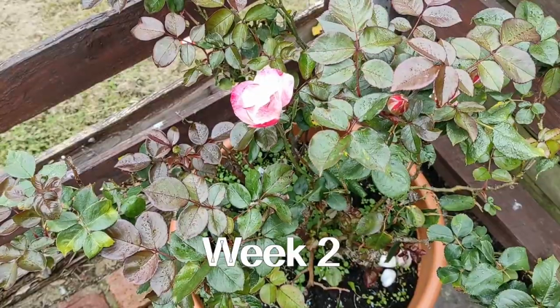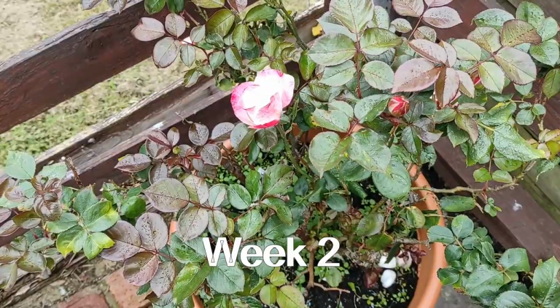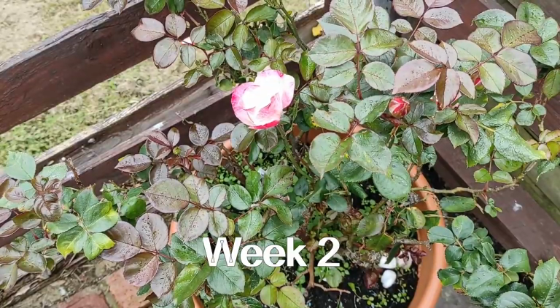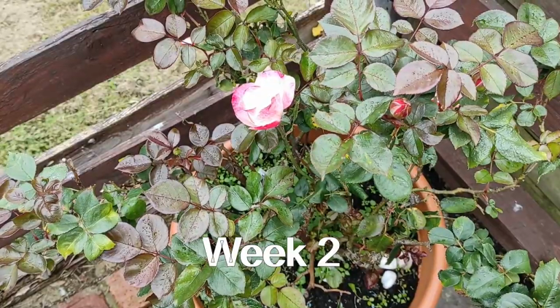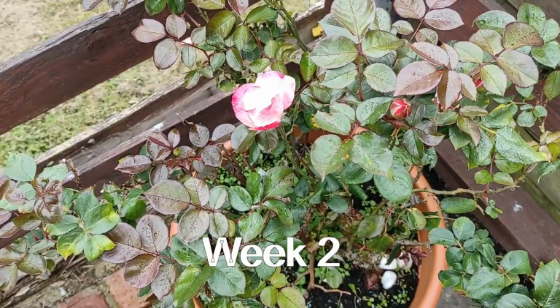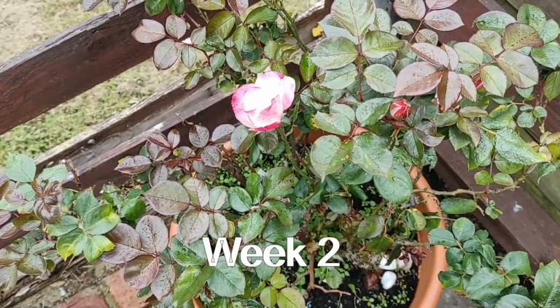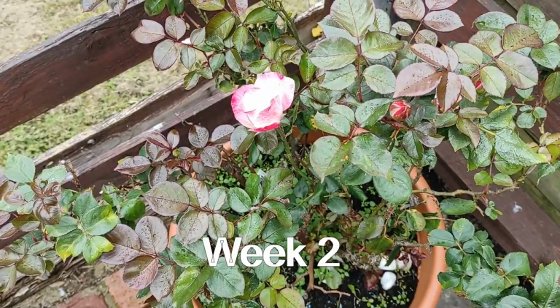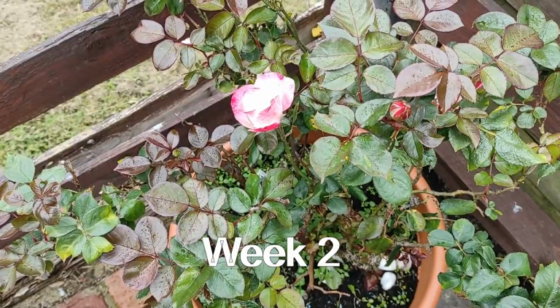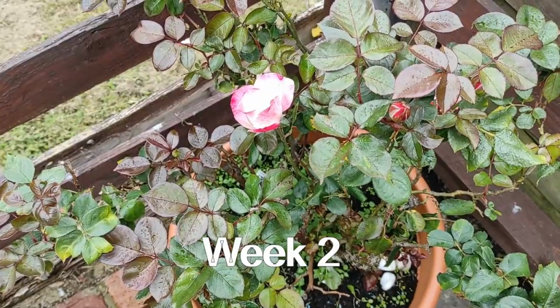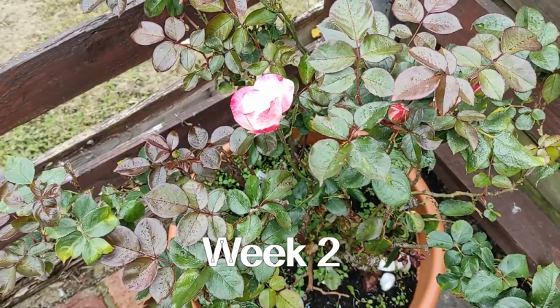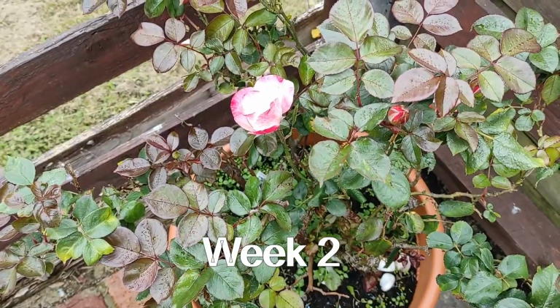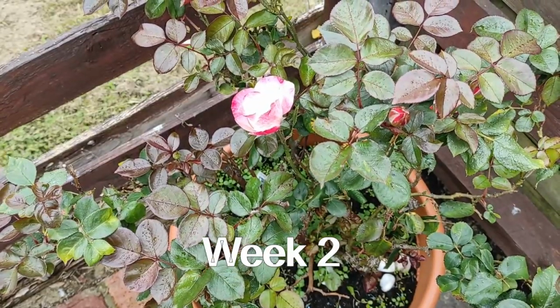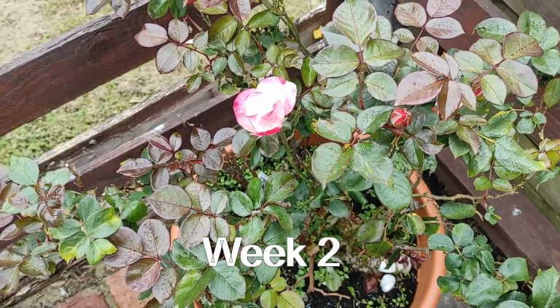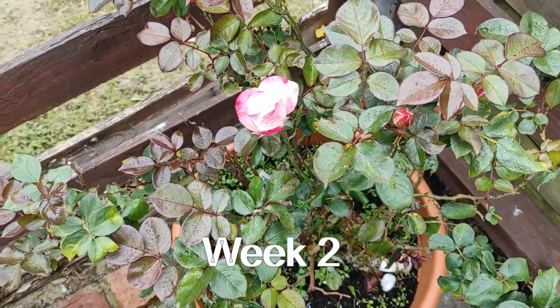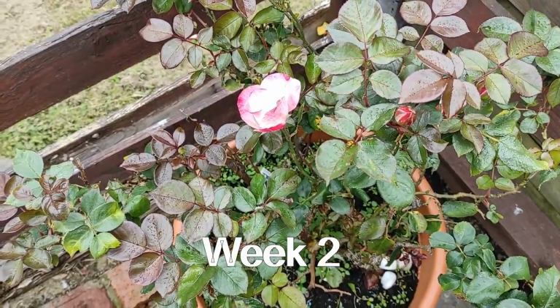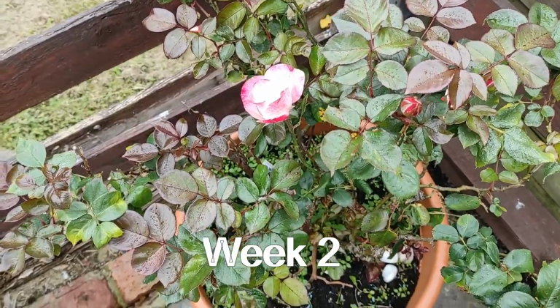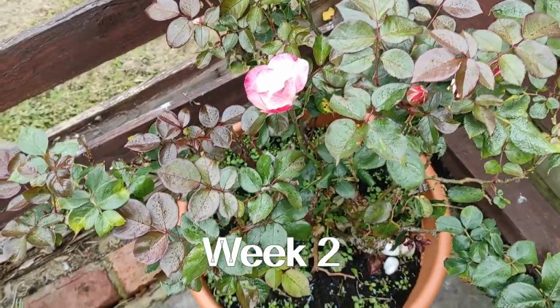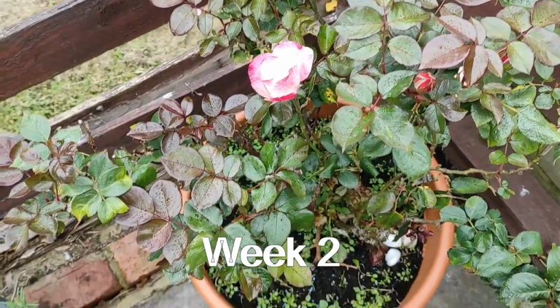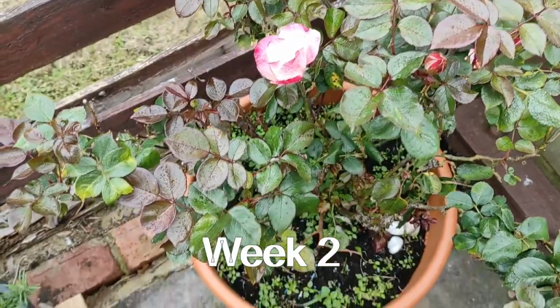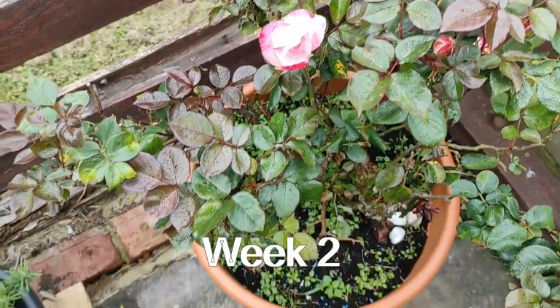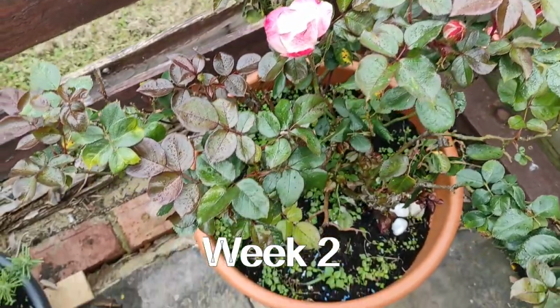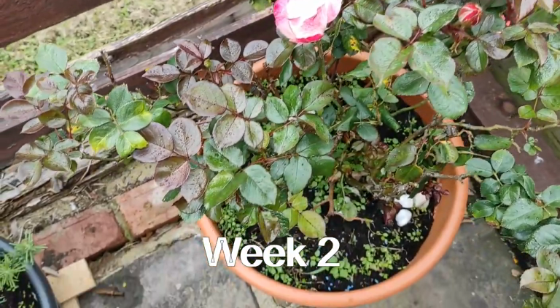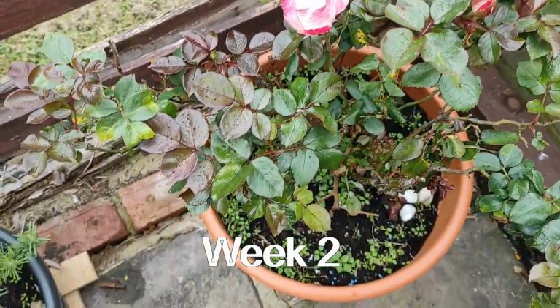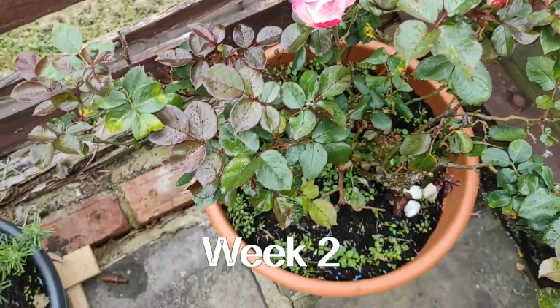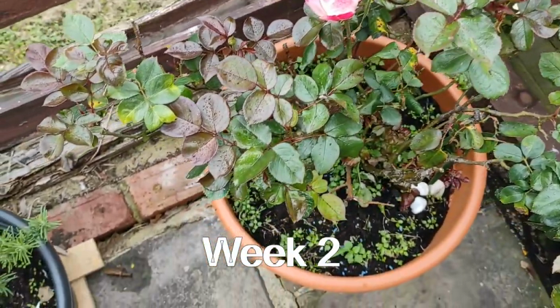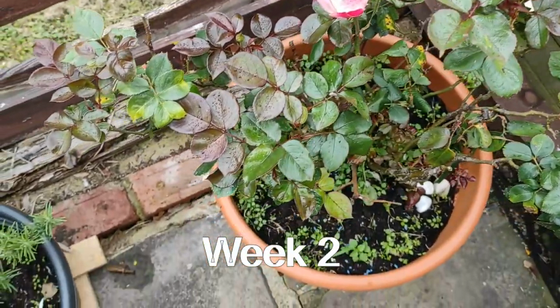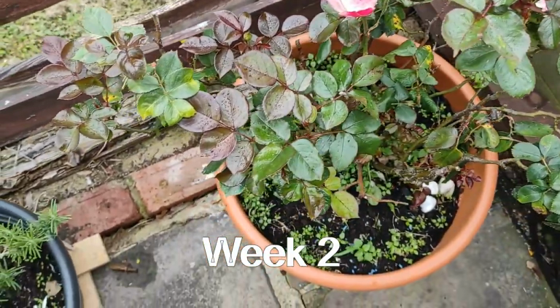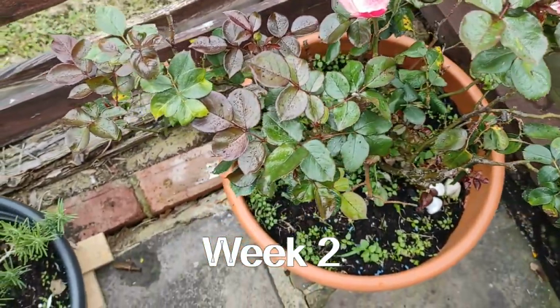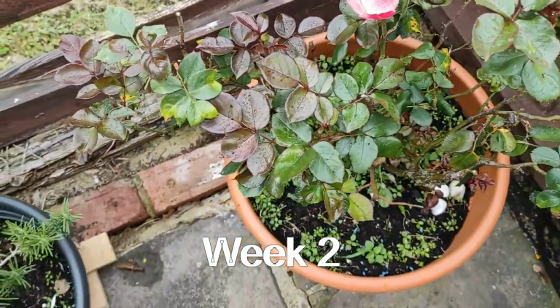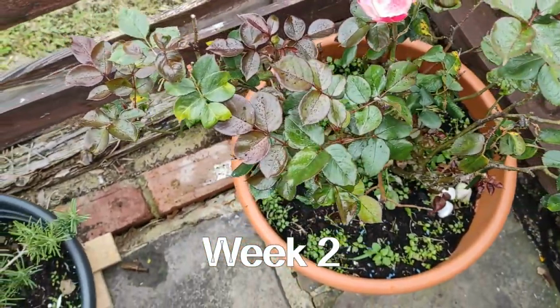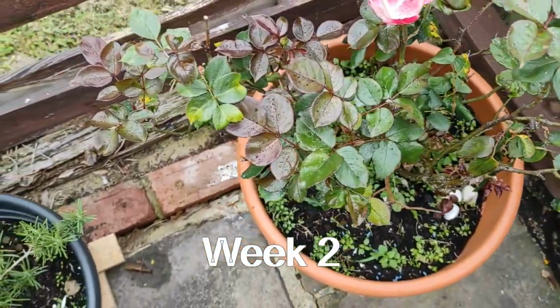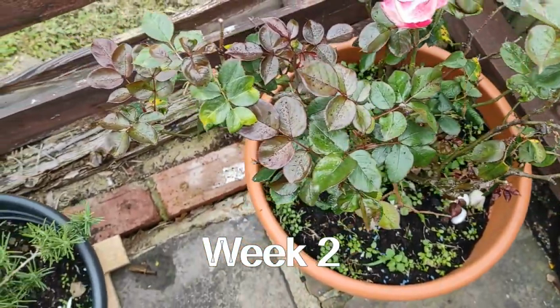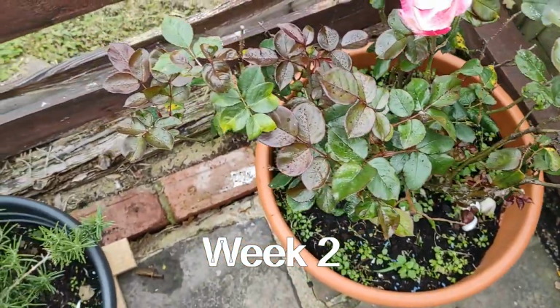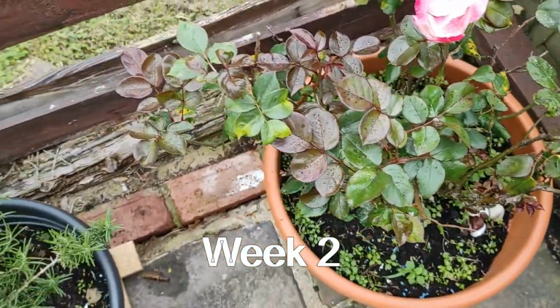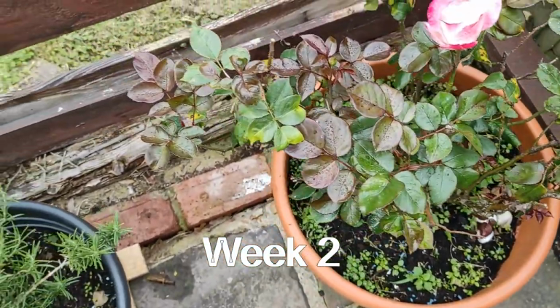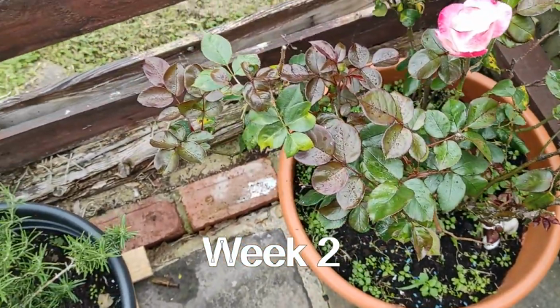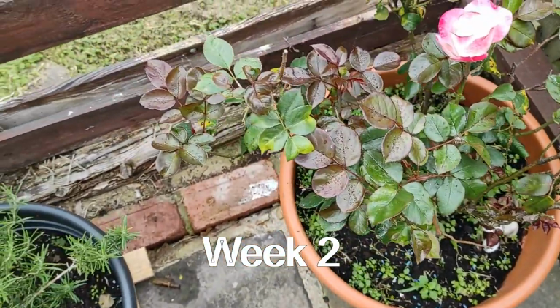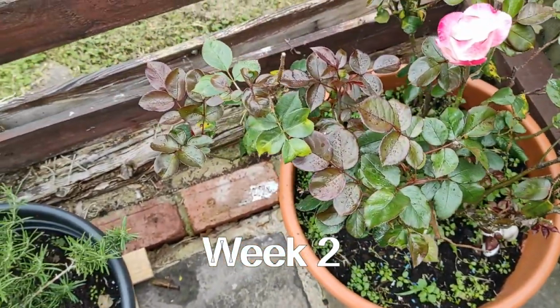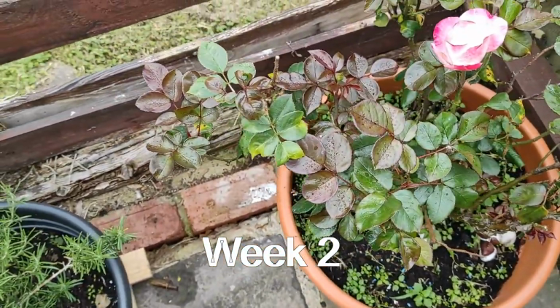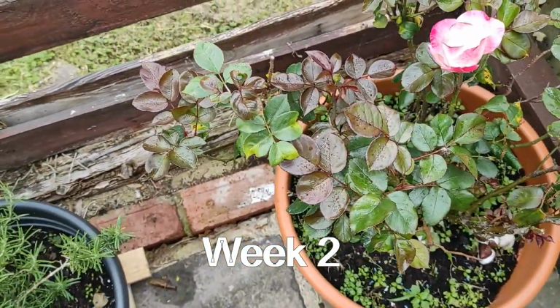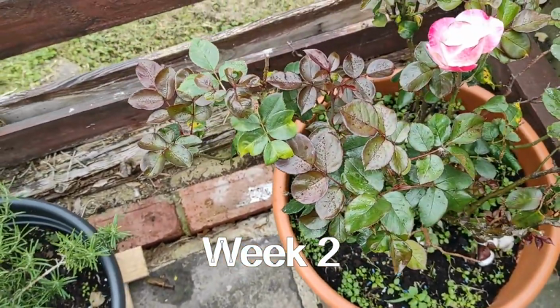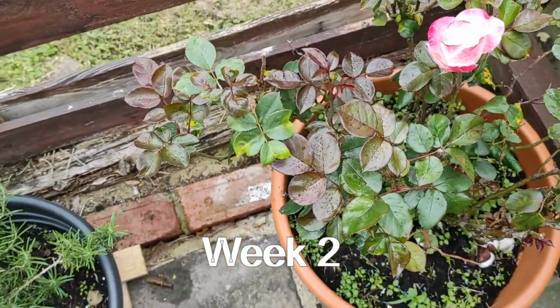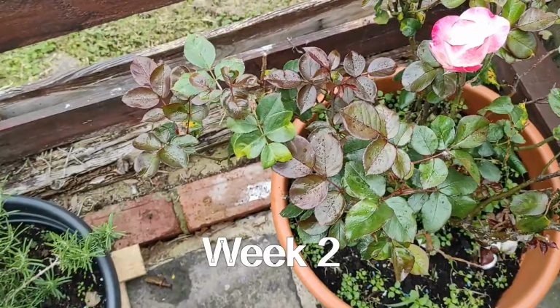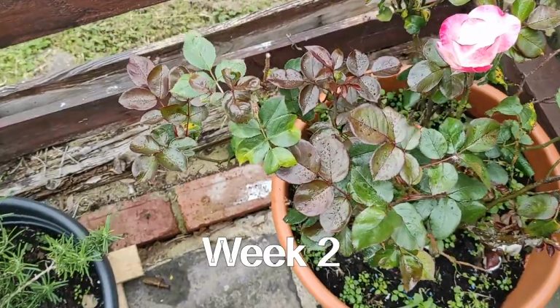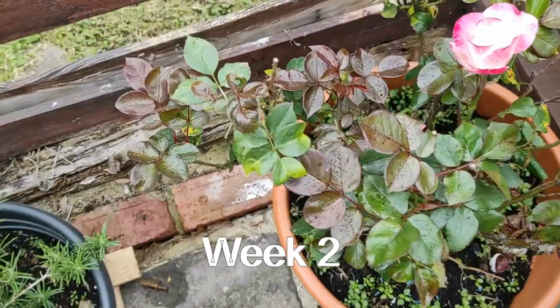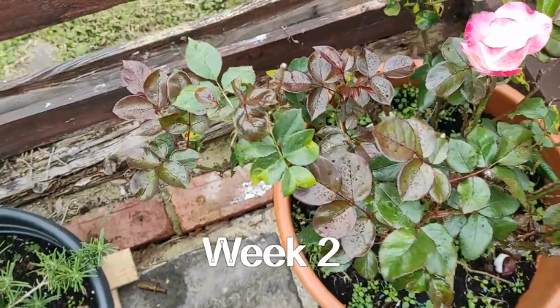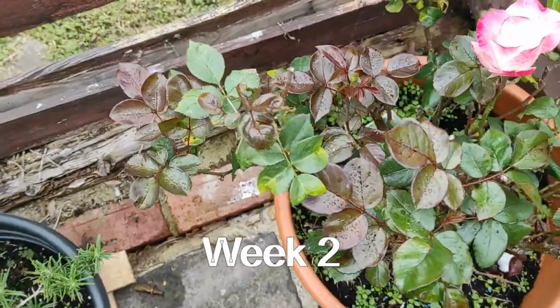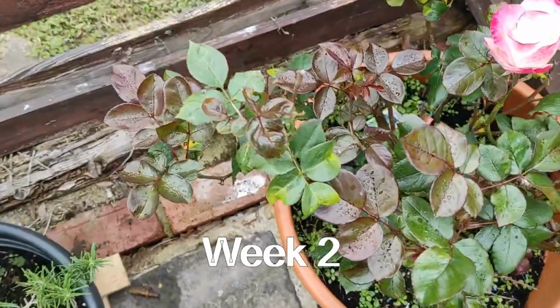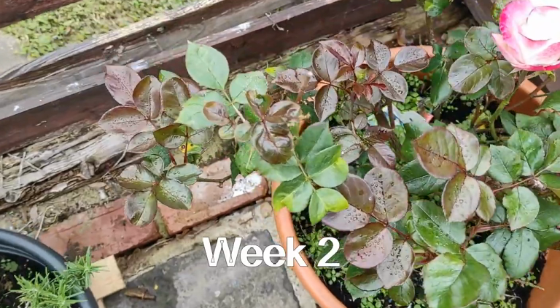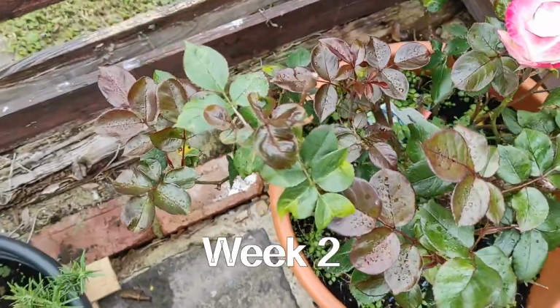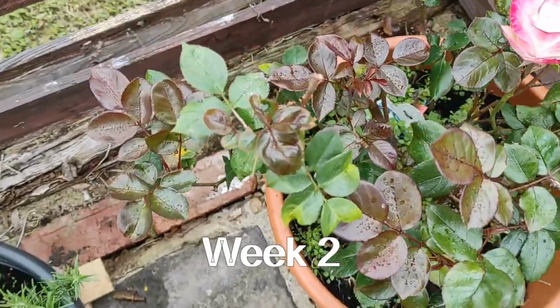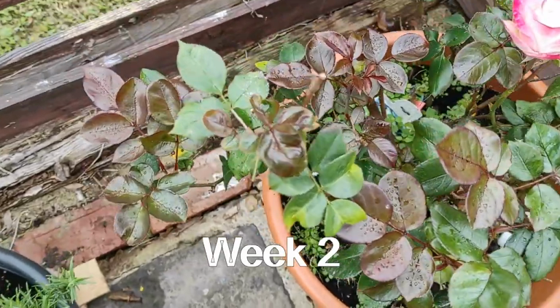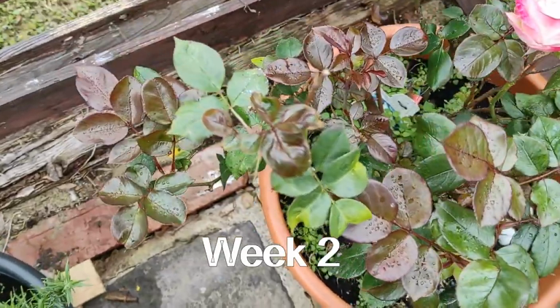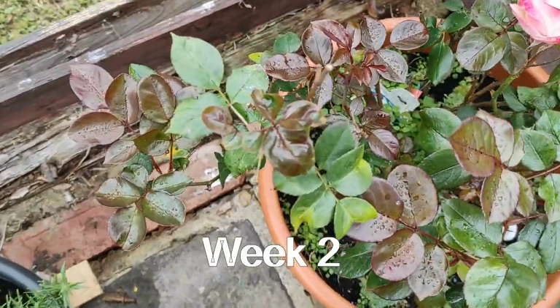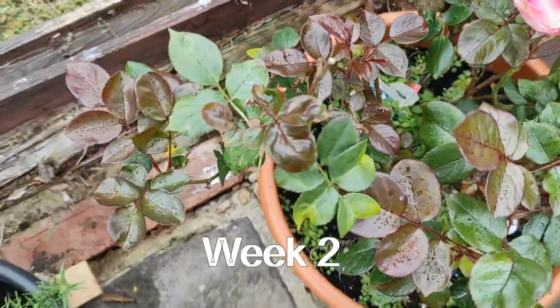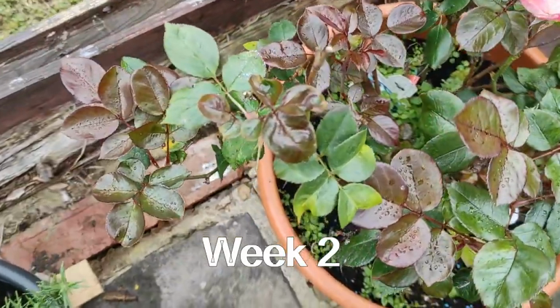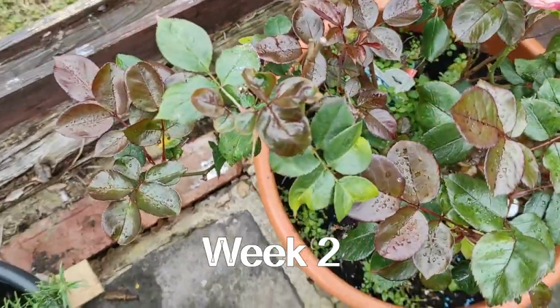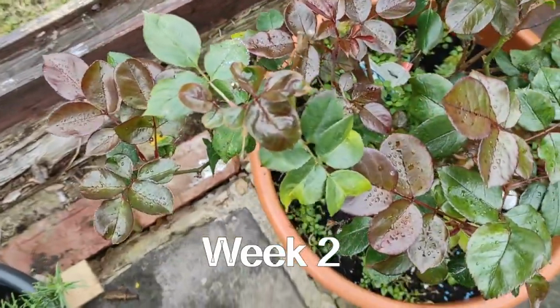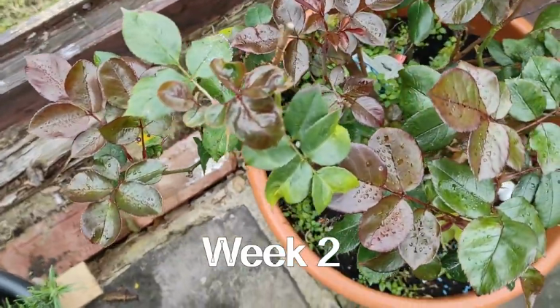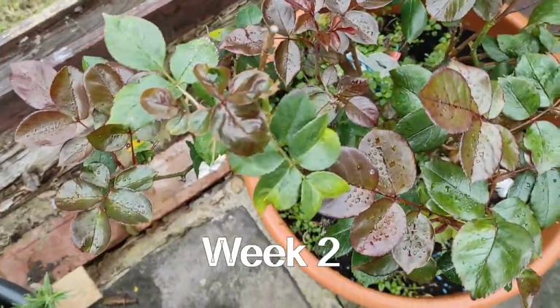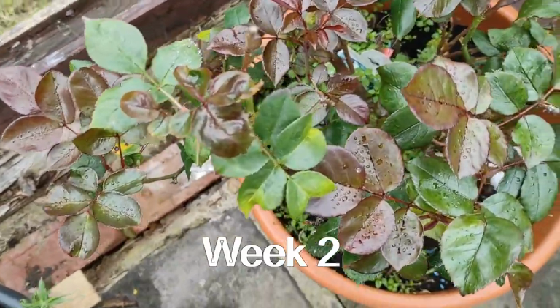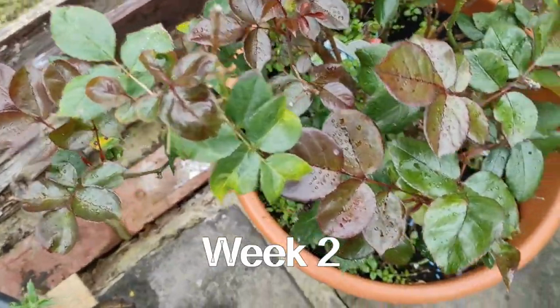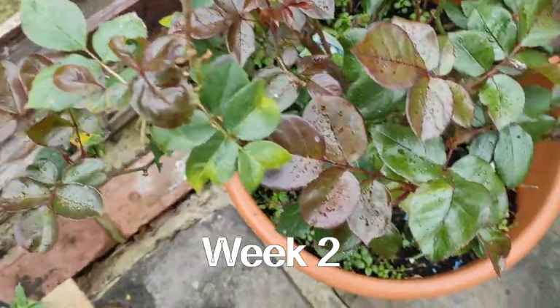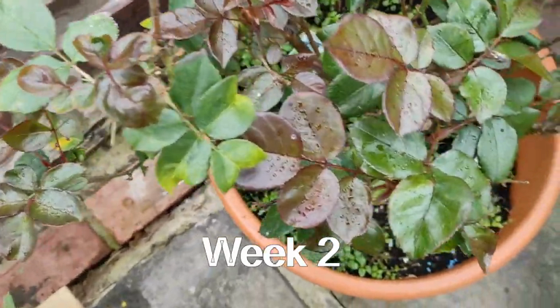Week two. I can see some of the leaves have still yellowed again, so I'm going to do the same — cut them down and spray it again.